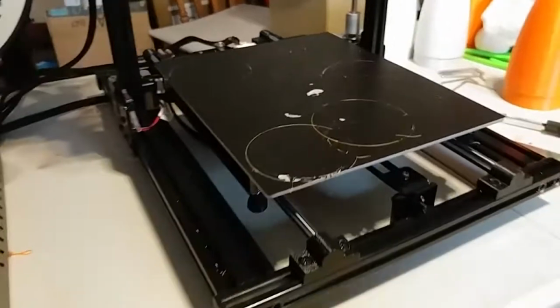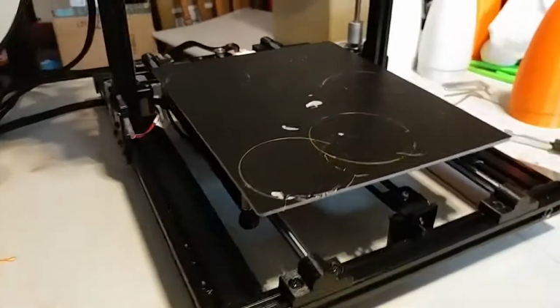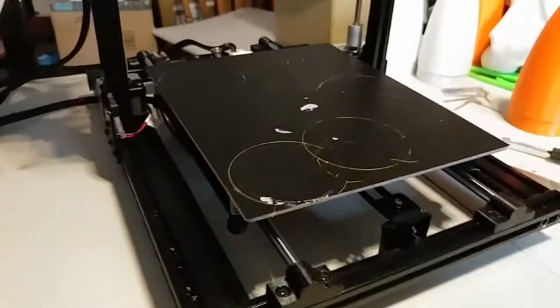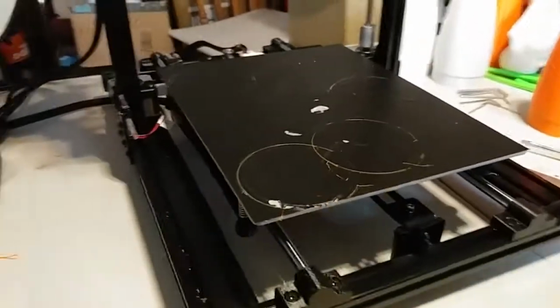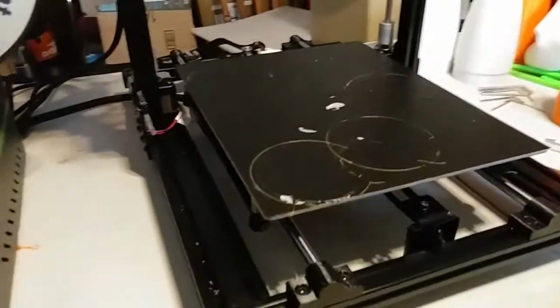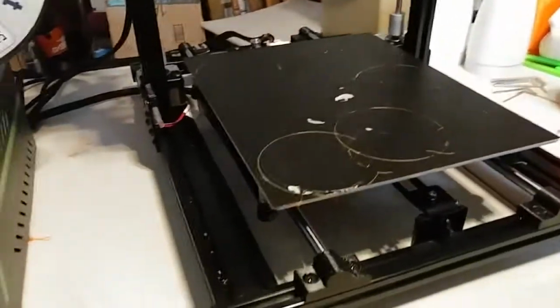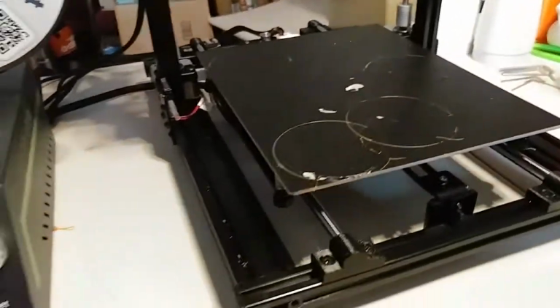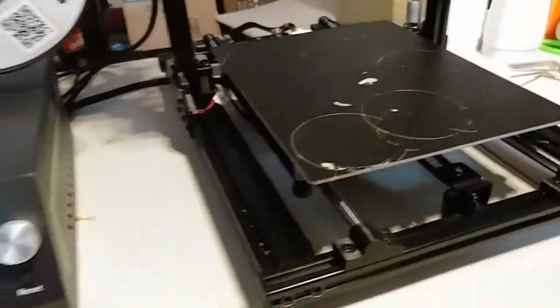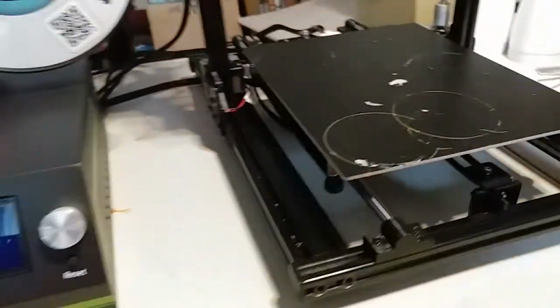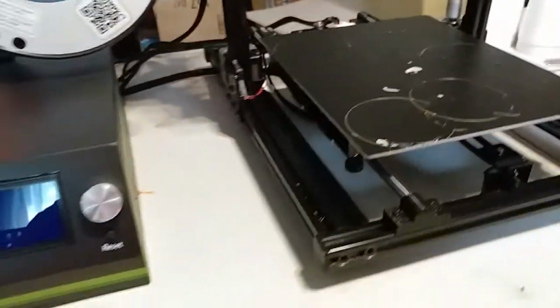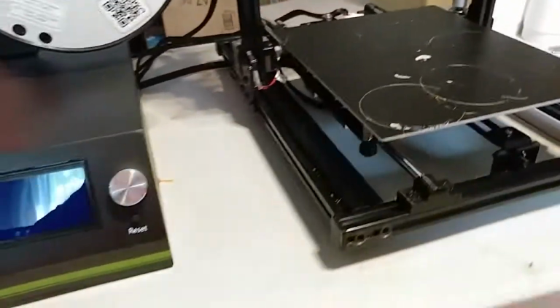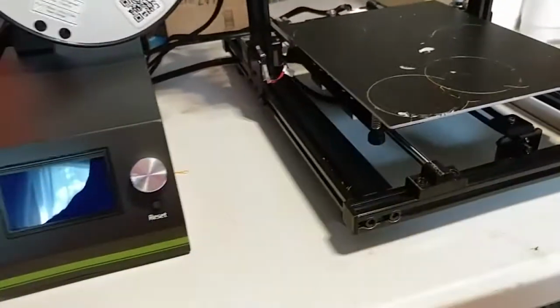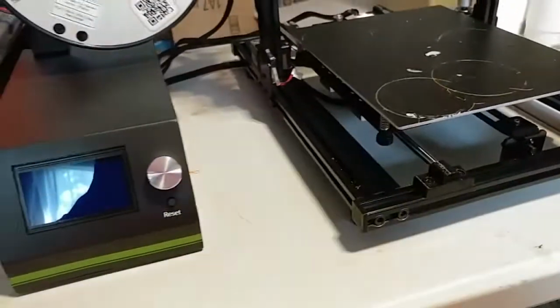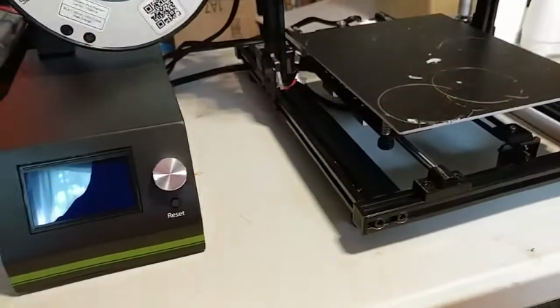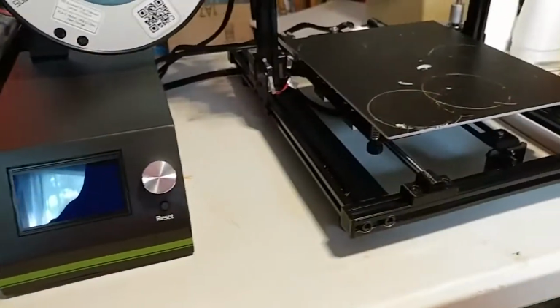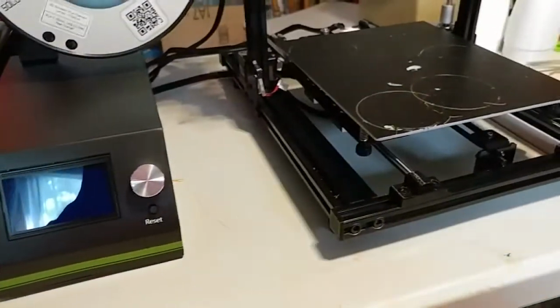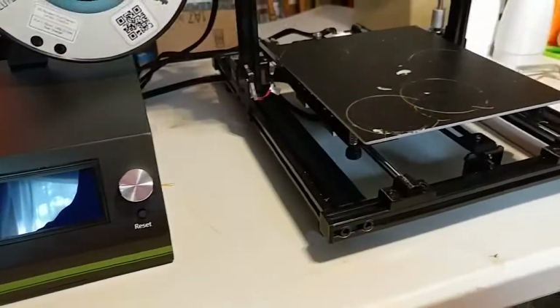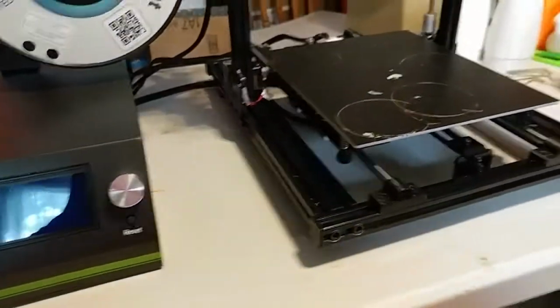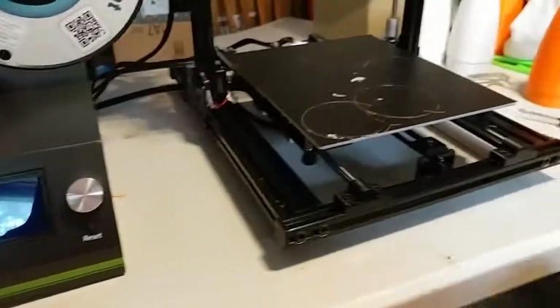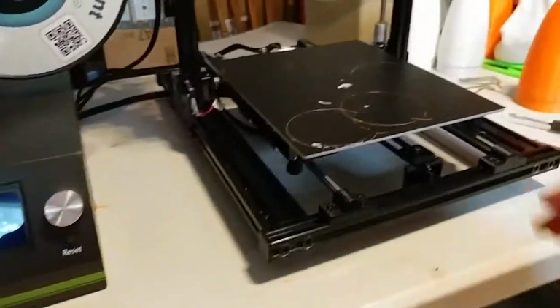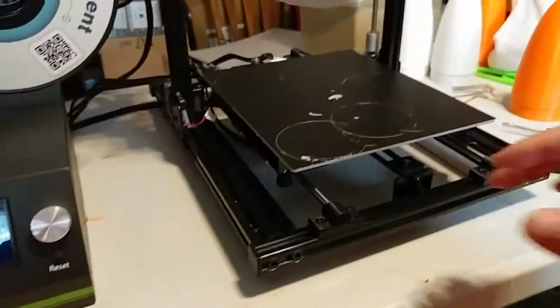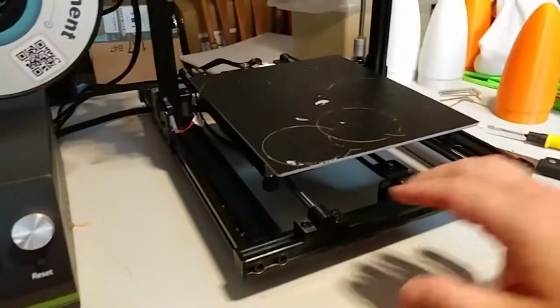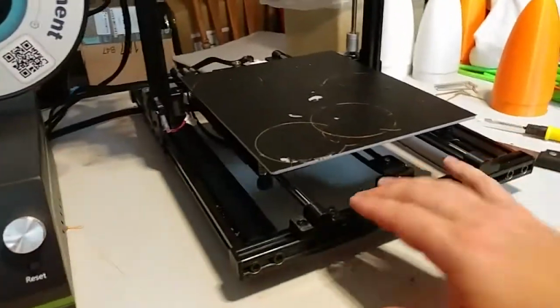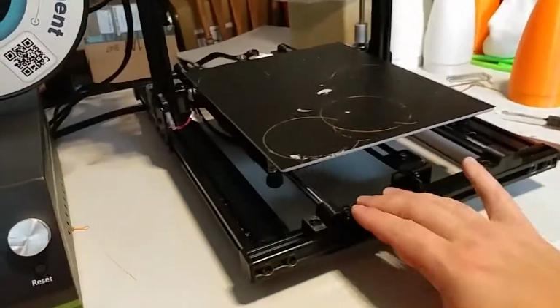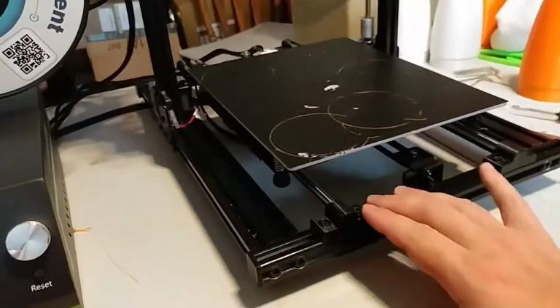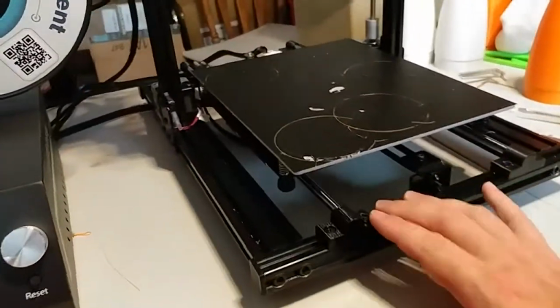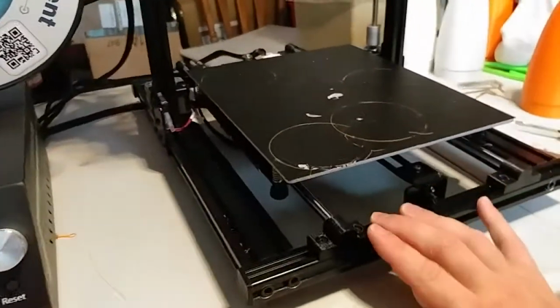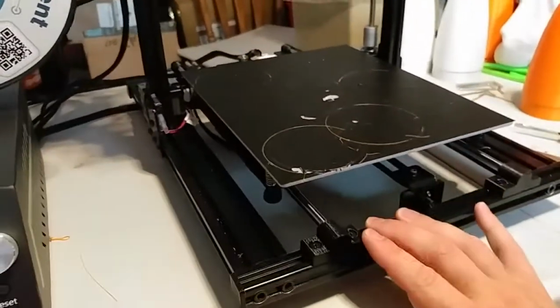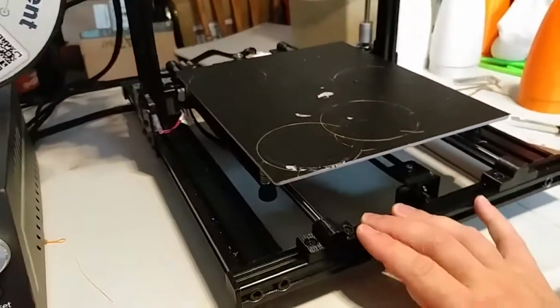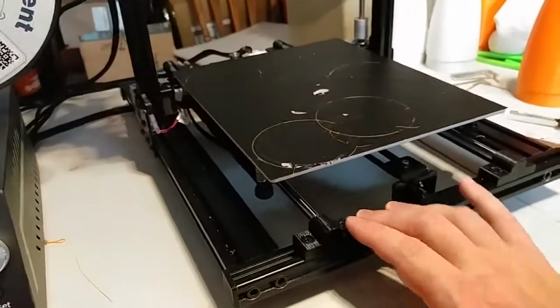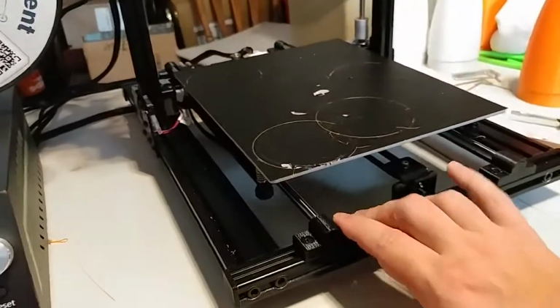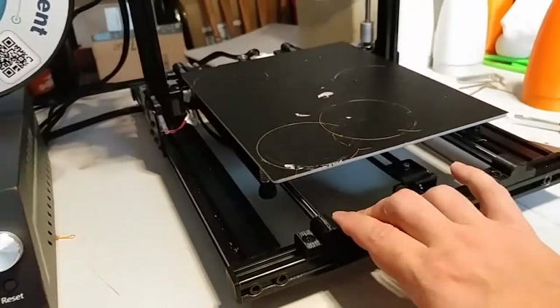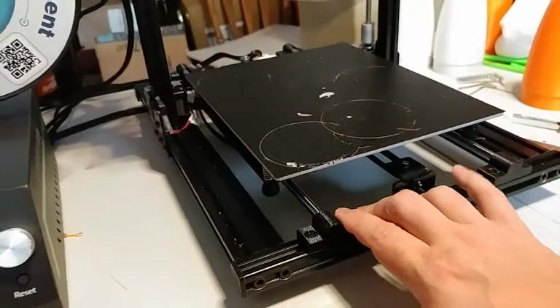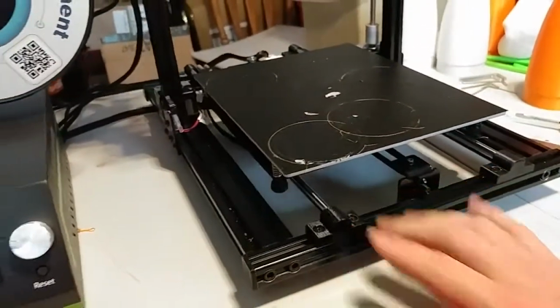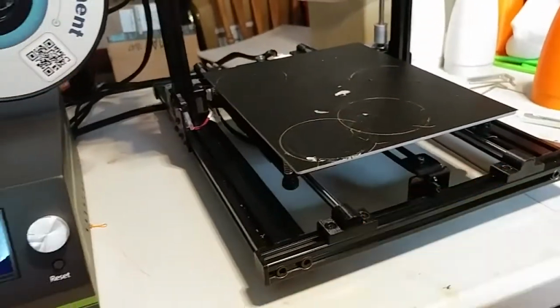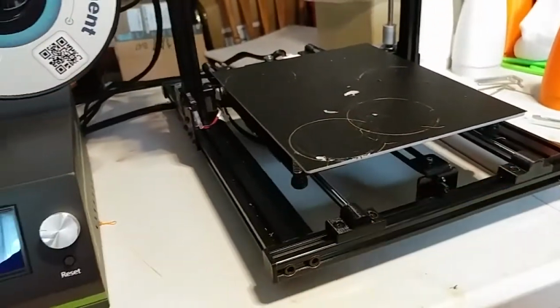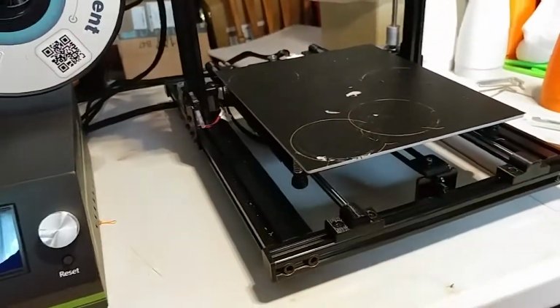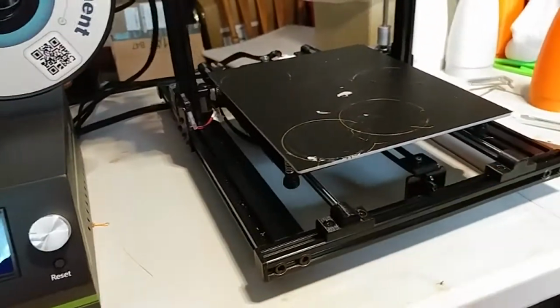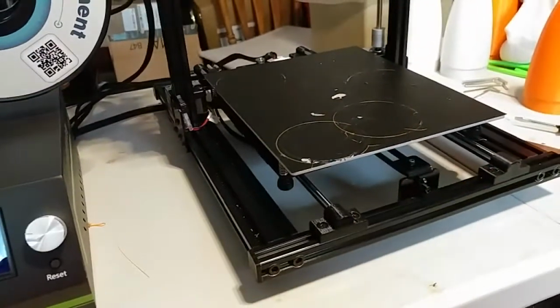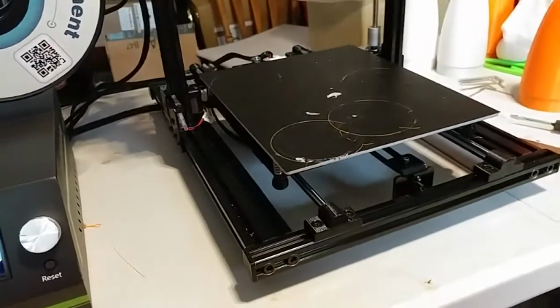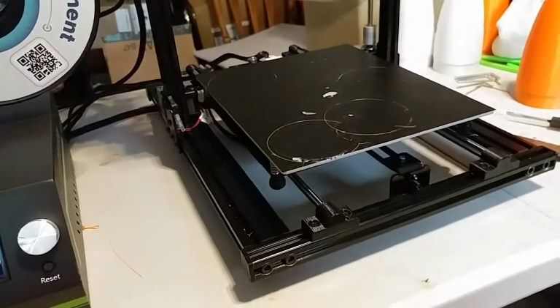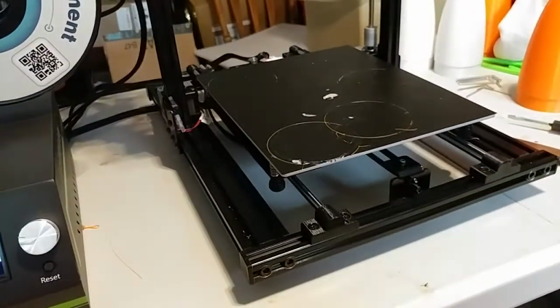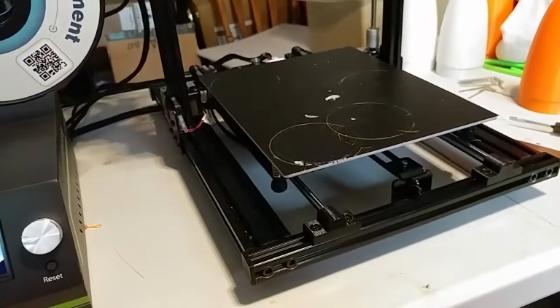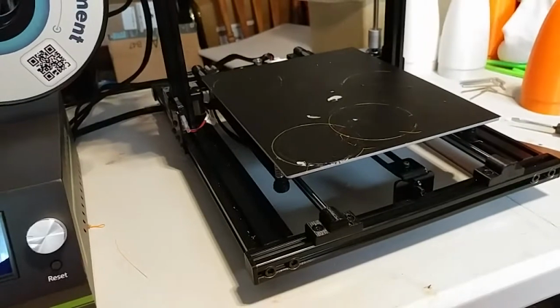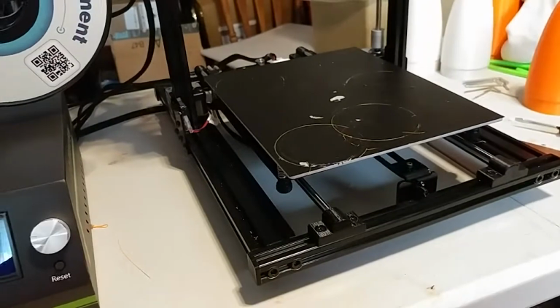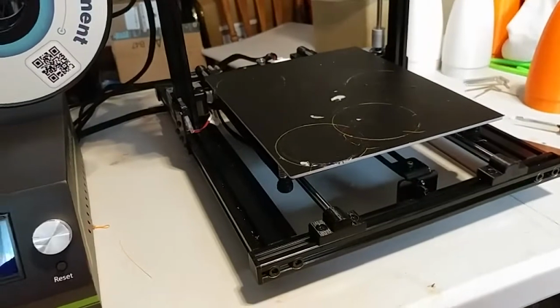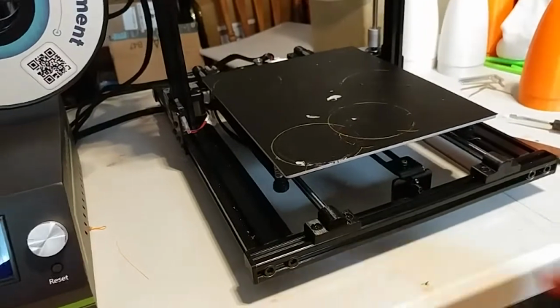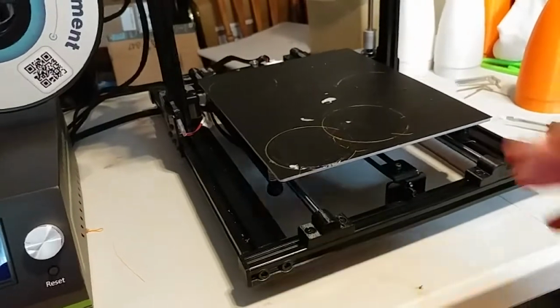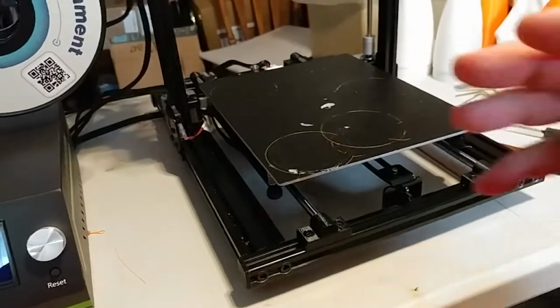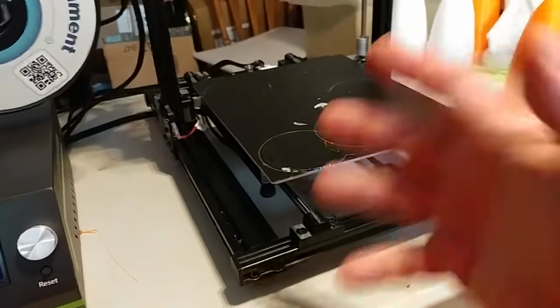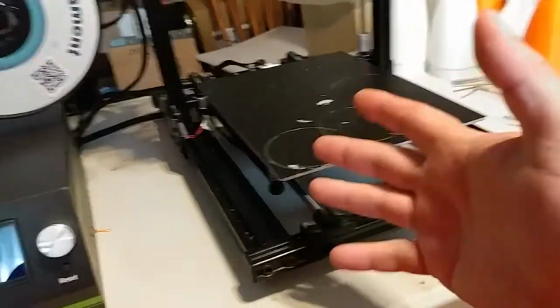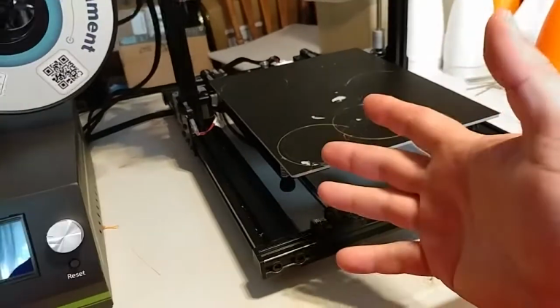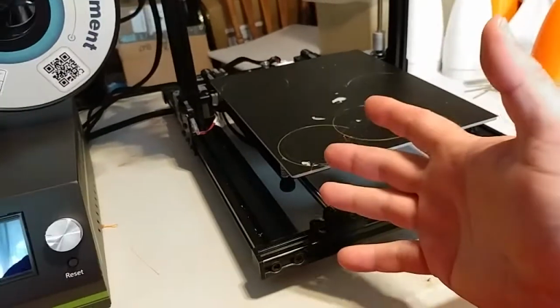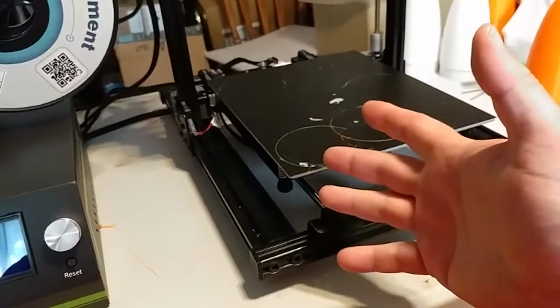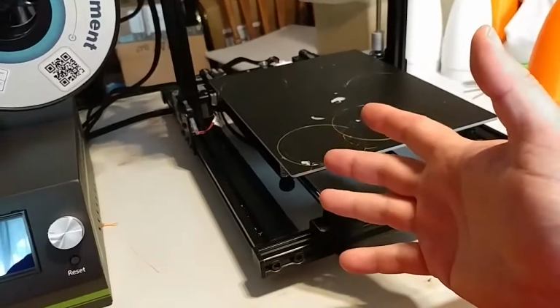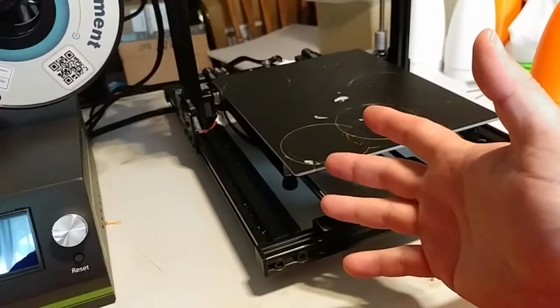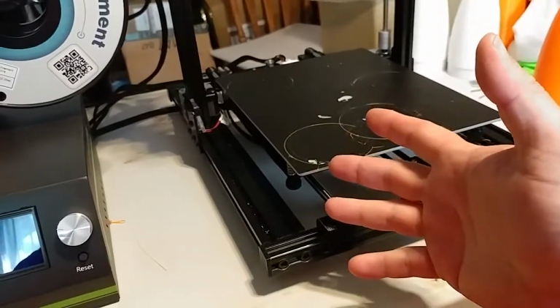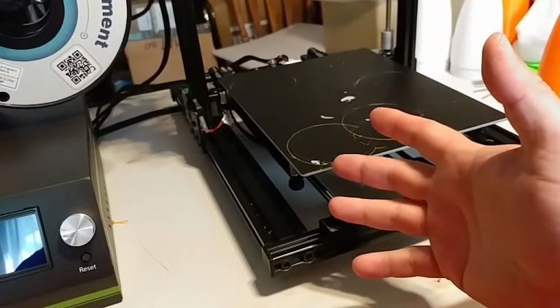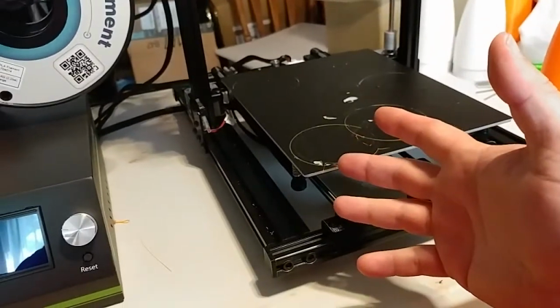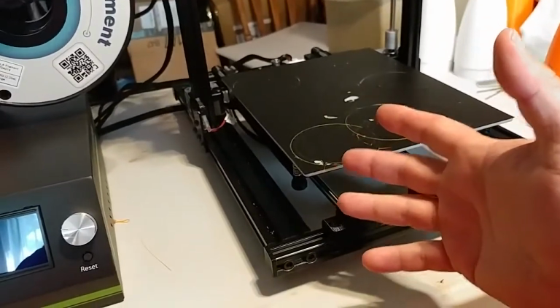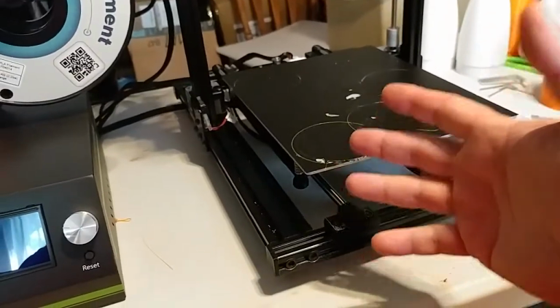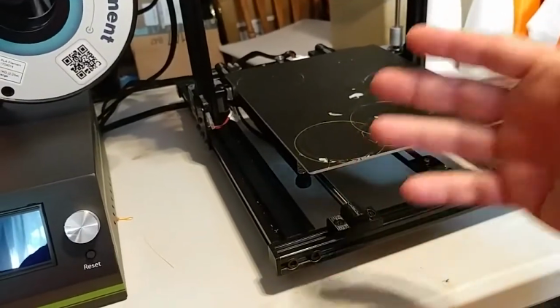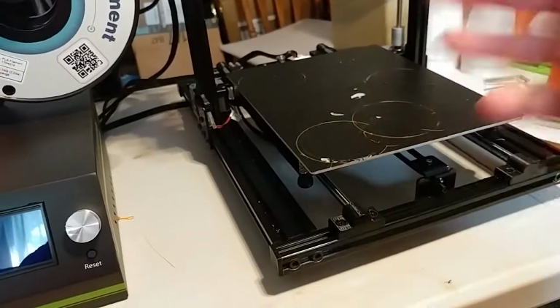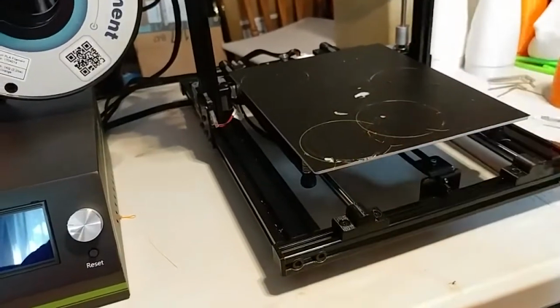Here is a video intended for GearBest and ANET. This is suggestions for improving the ANET E10.